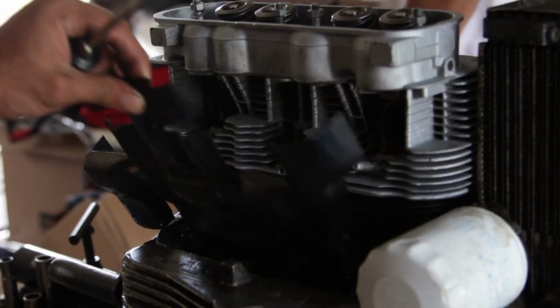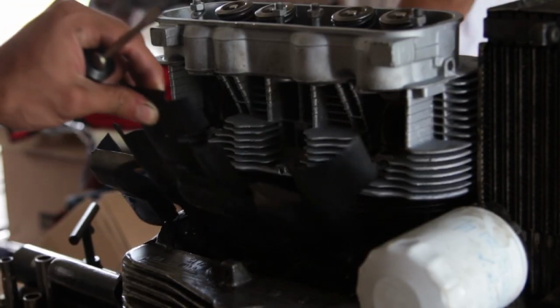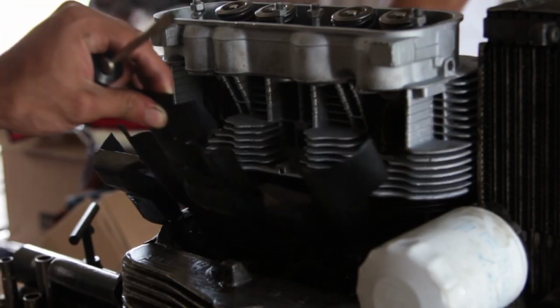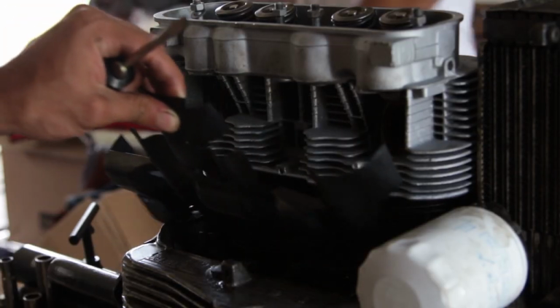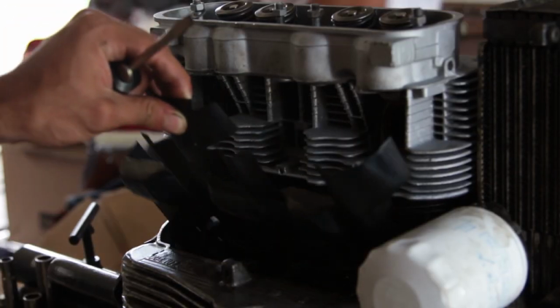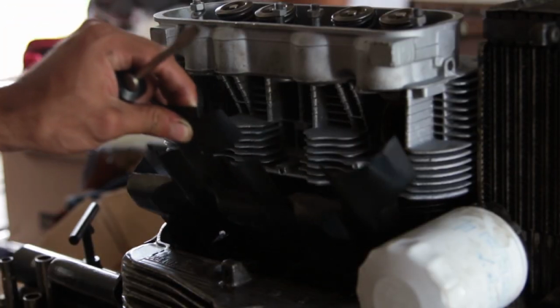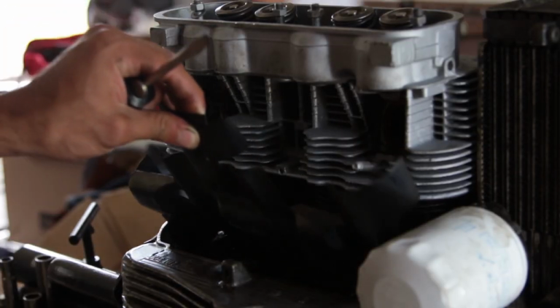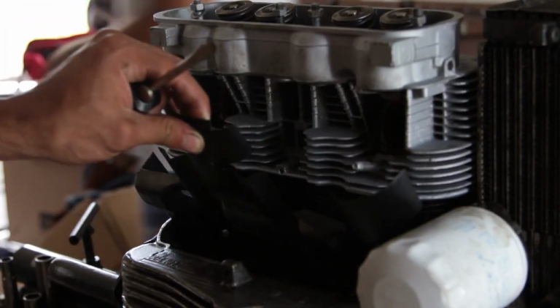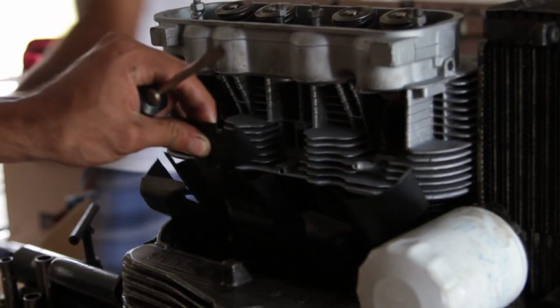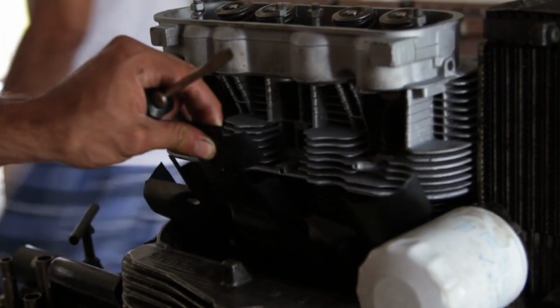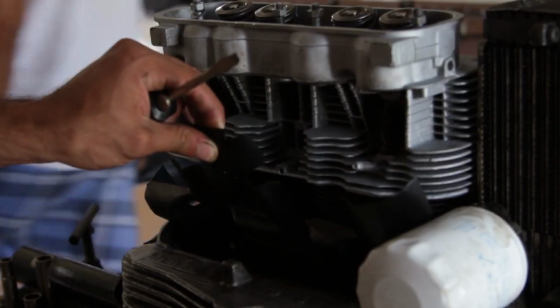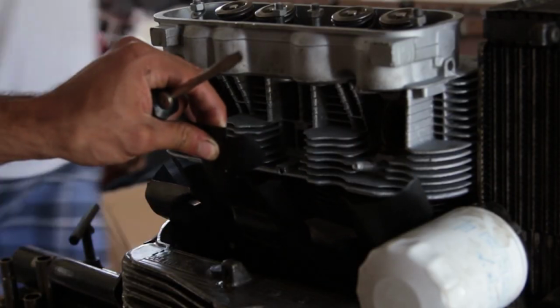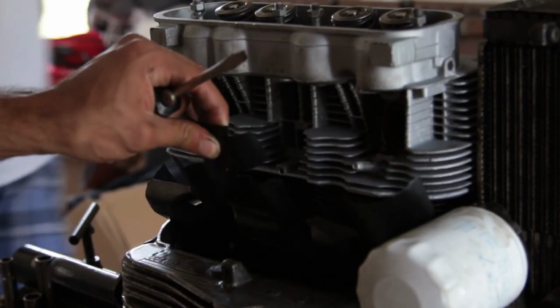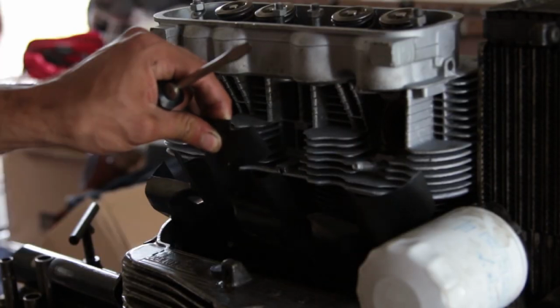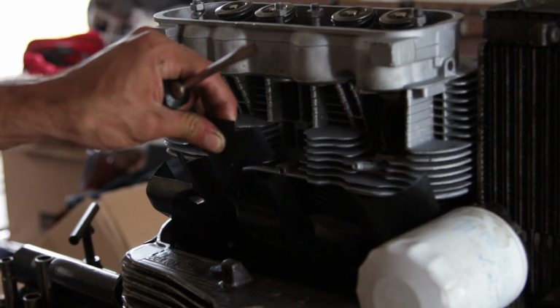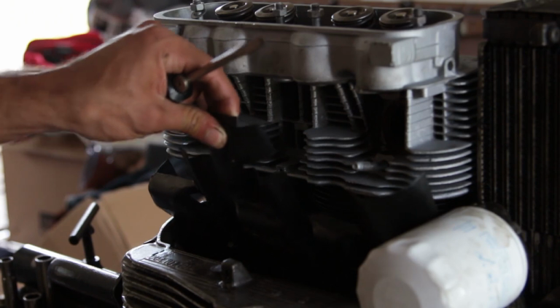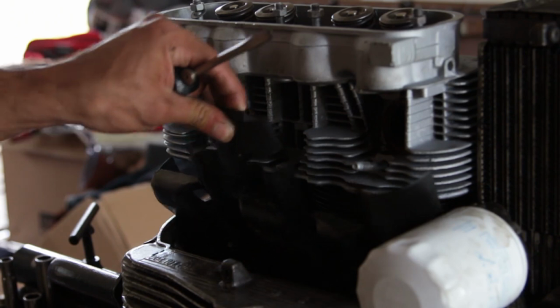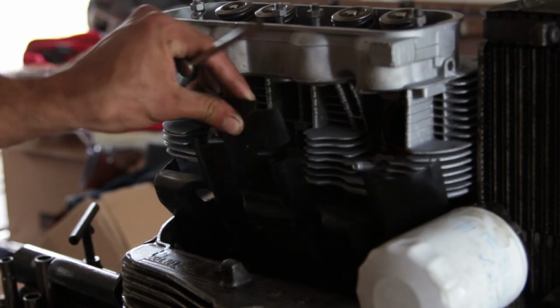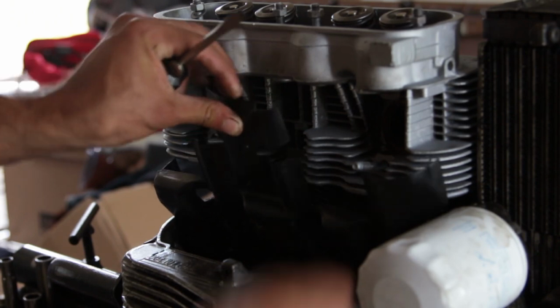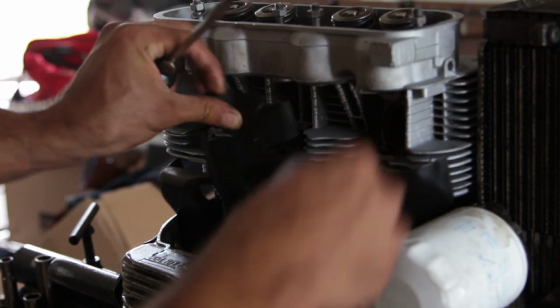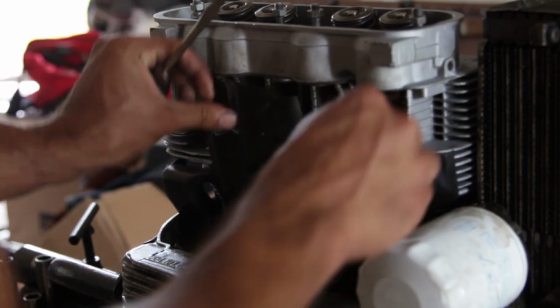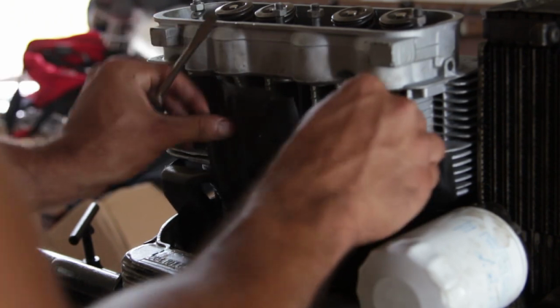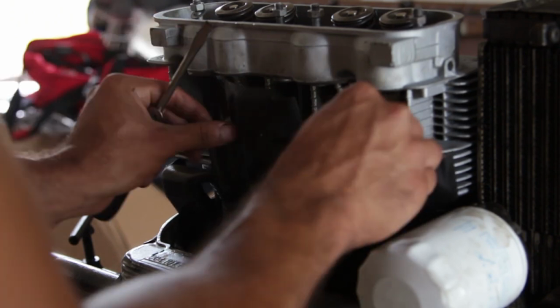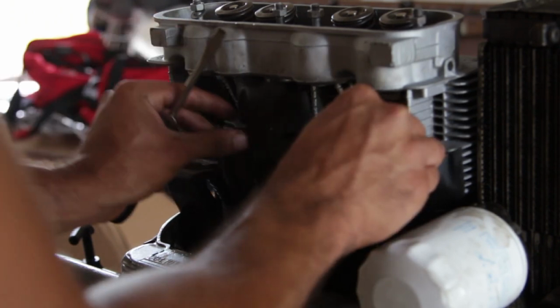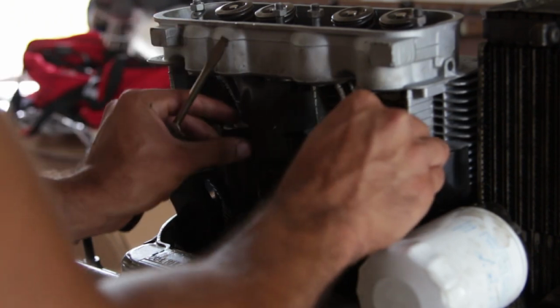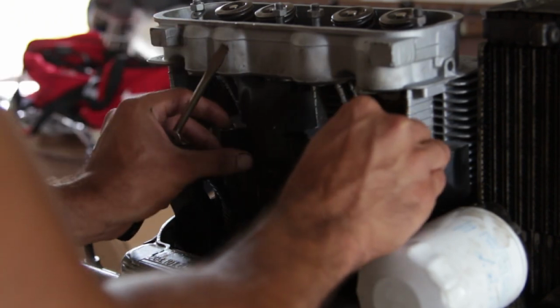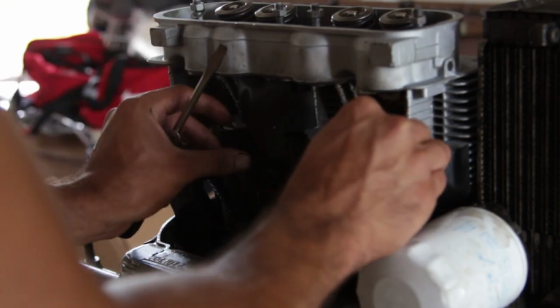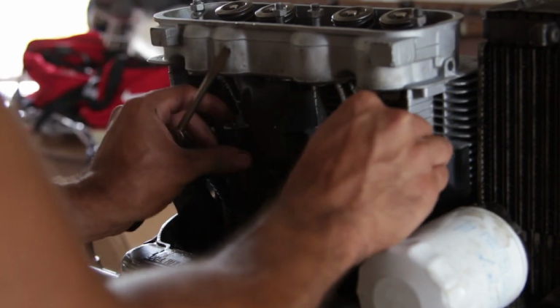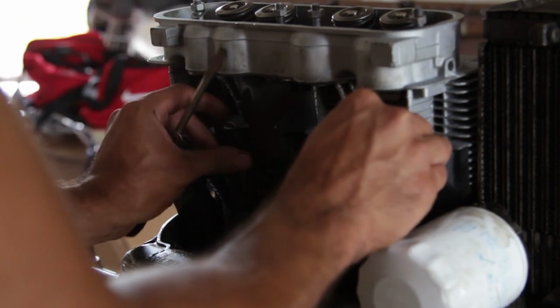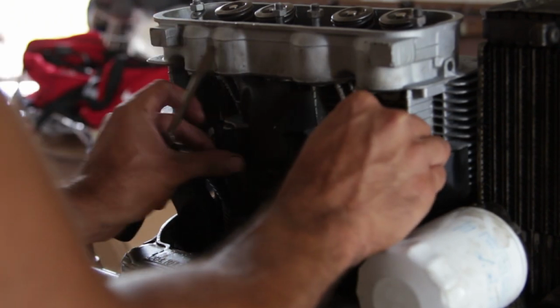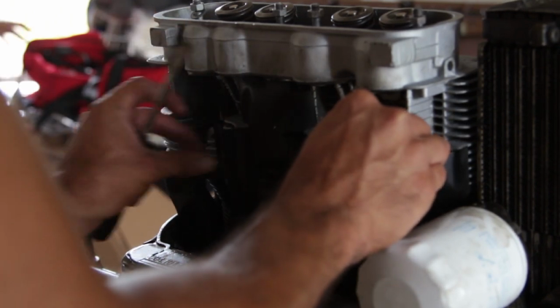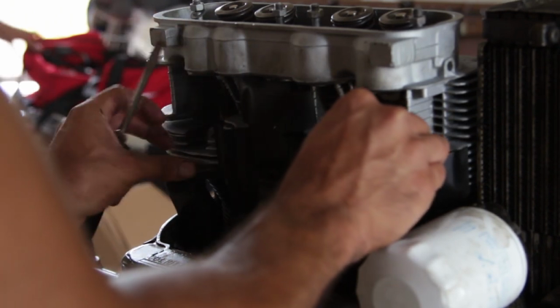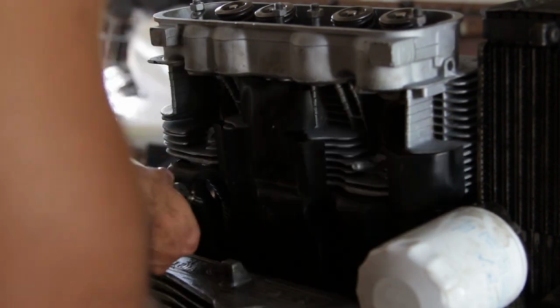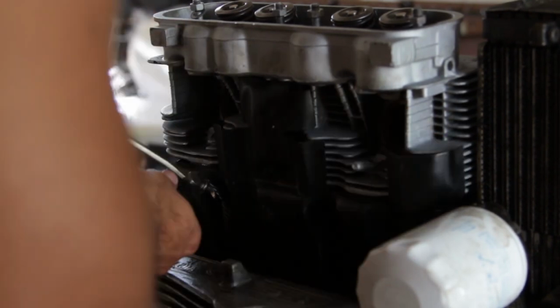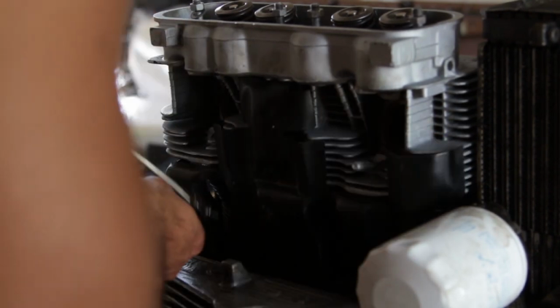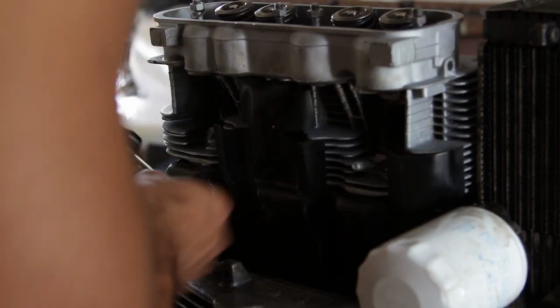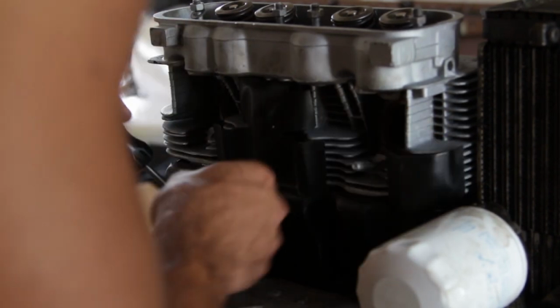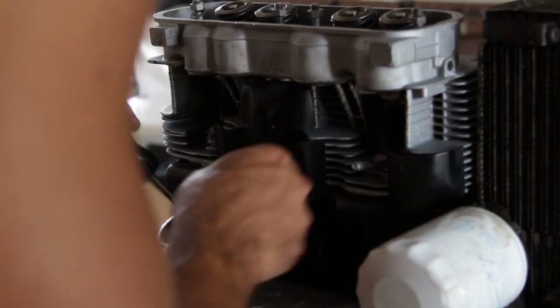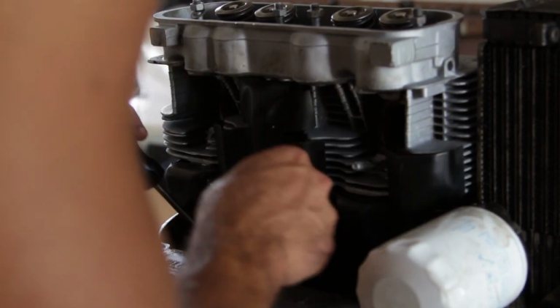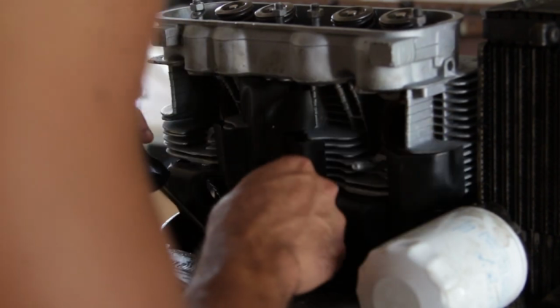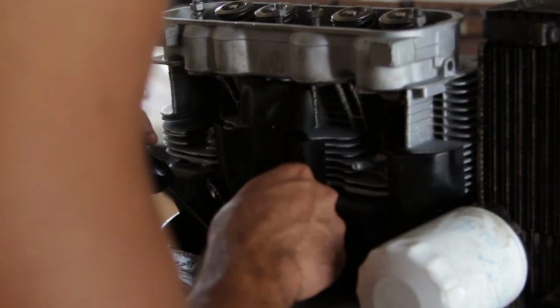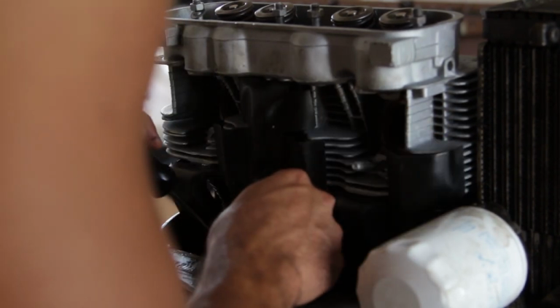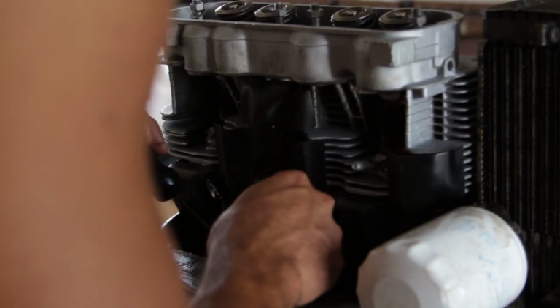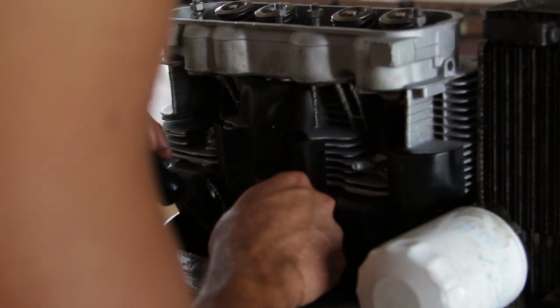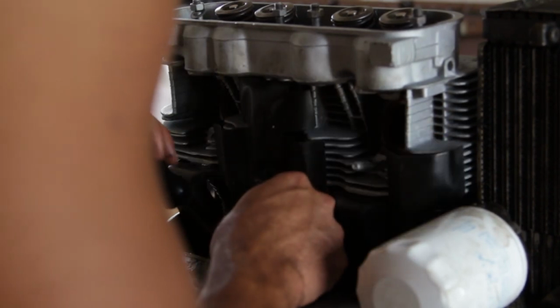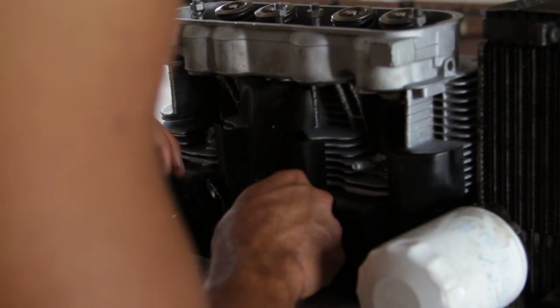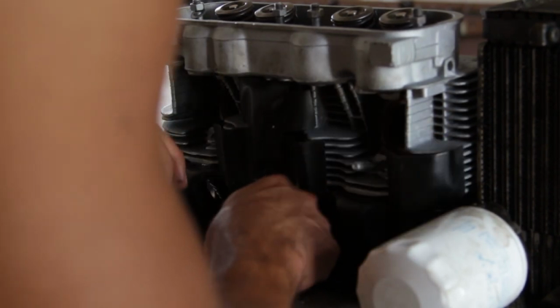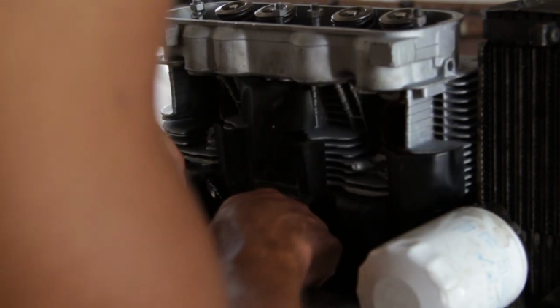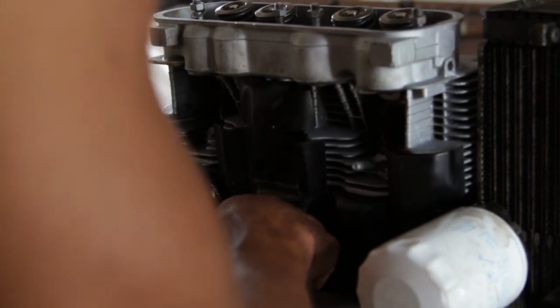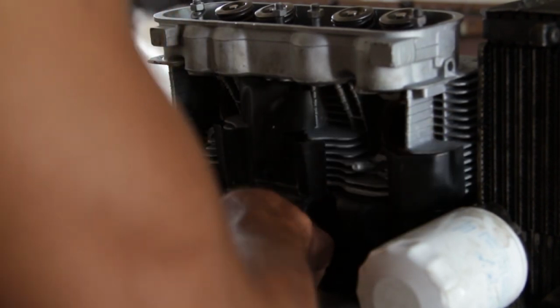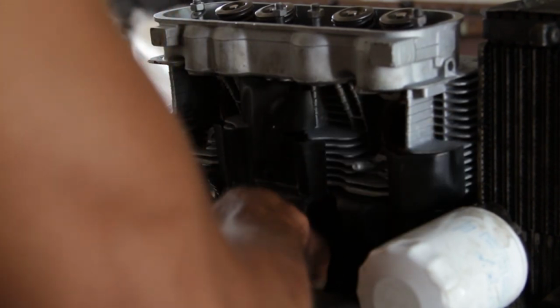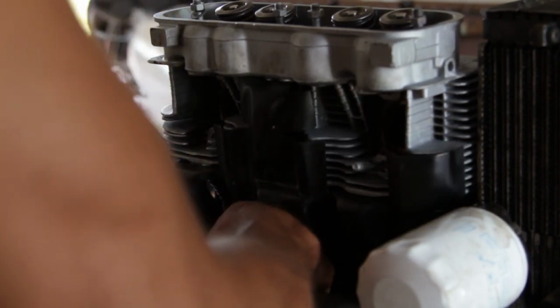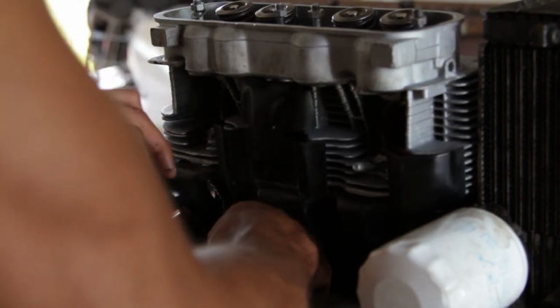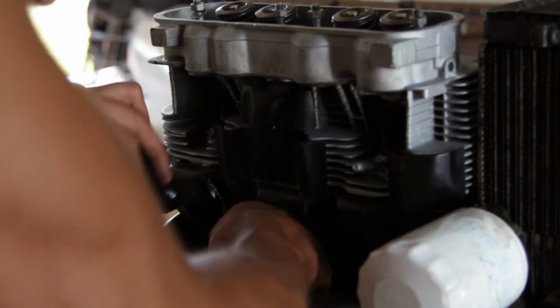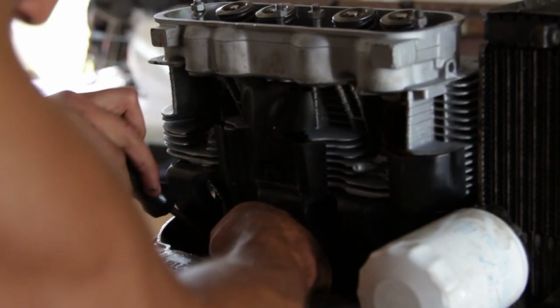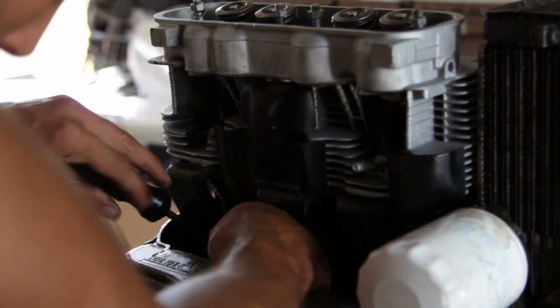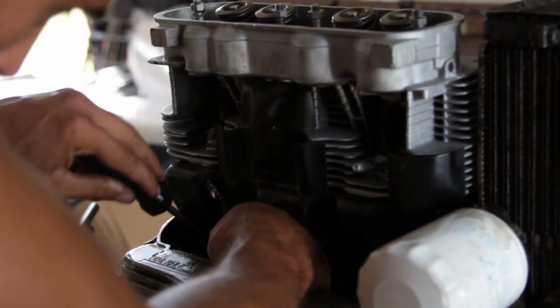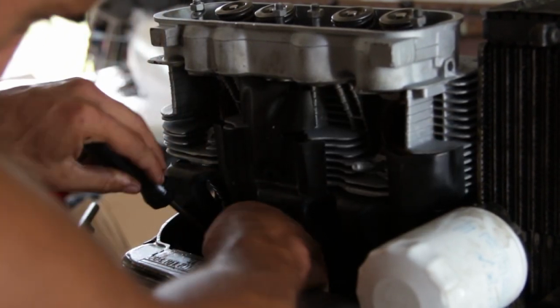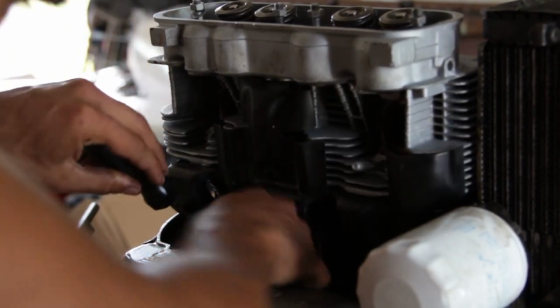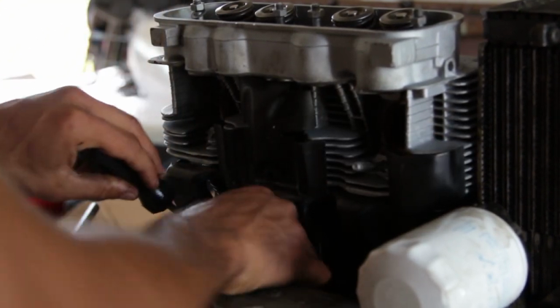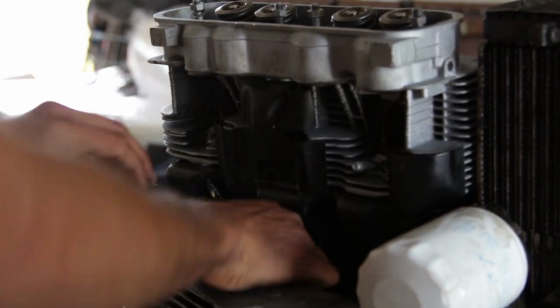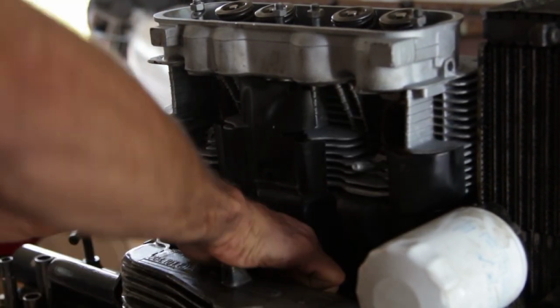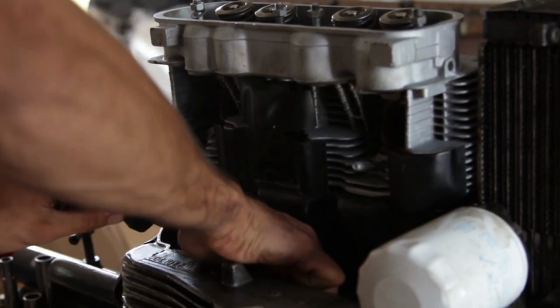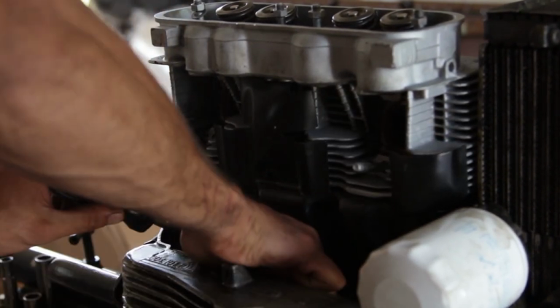And make sure you put that lower tin on — it's called the heat deflector tin. And if not, I just made that up, but it's important.